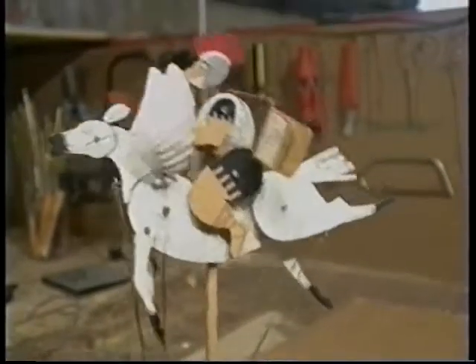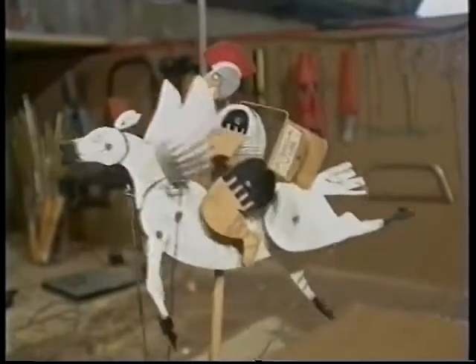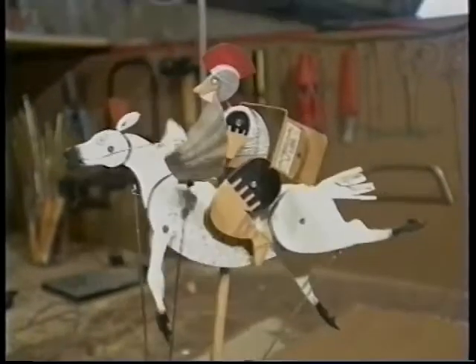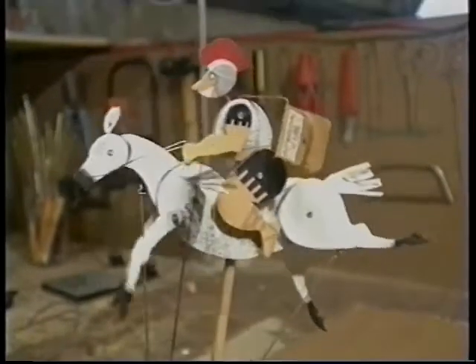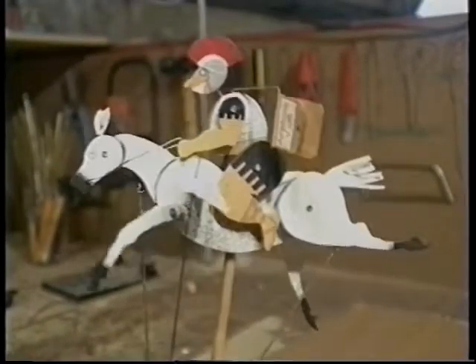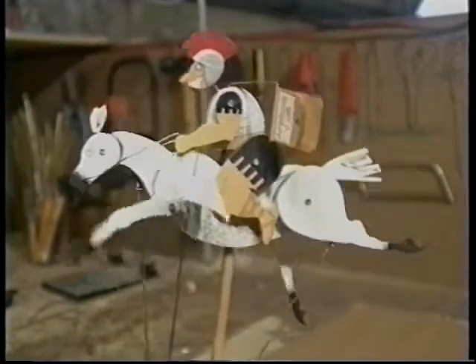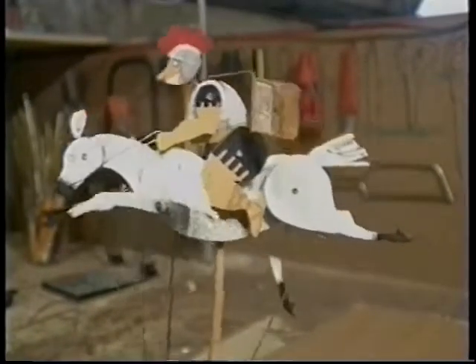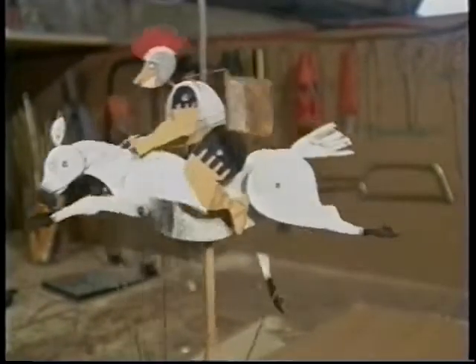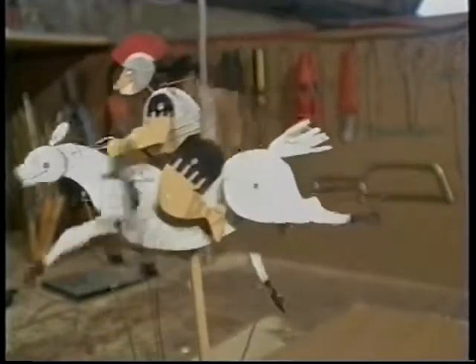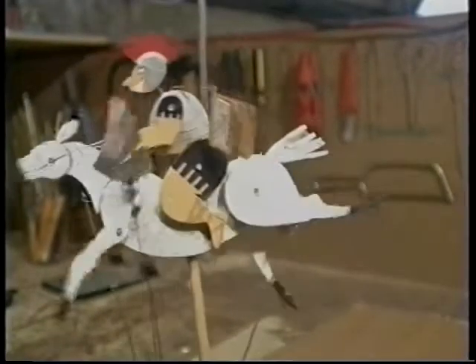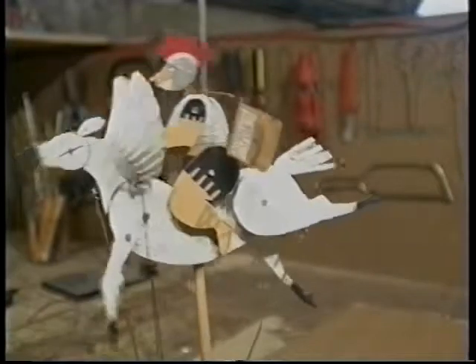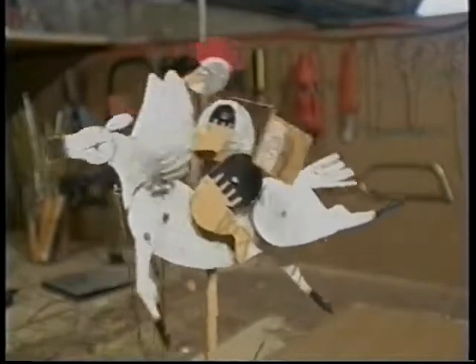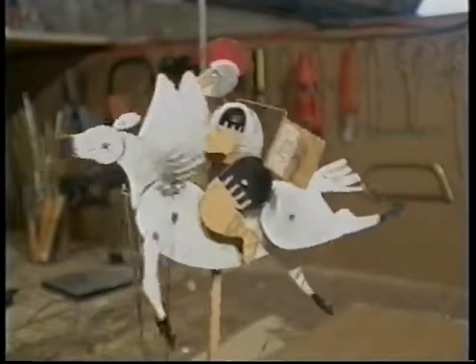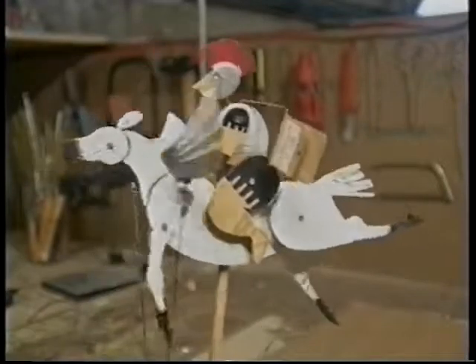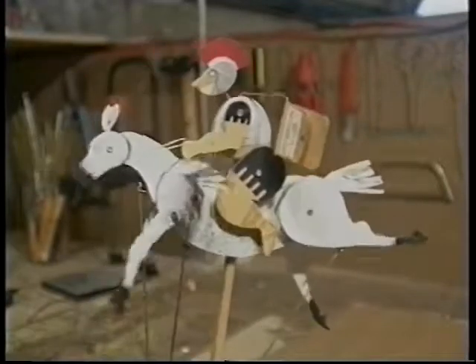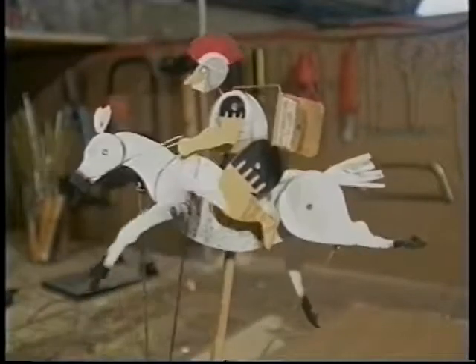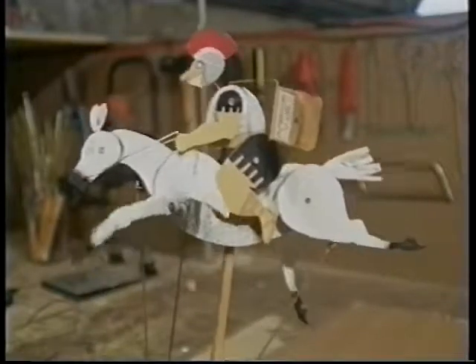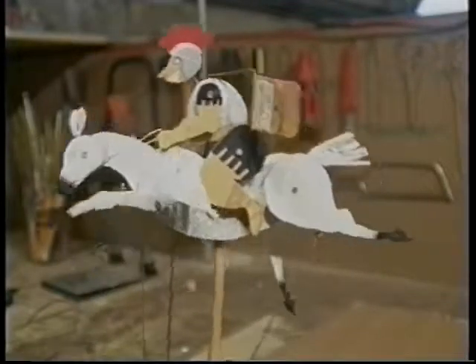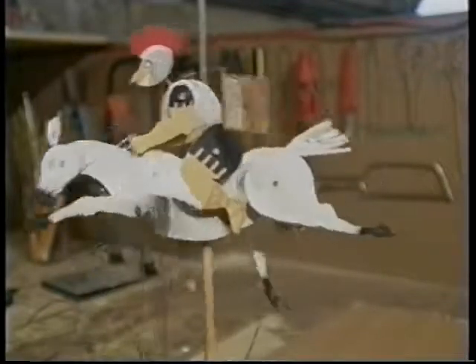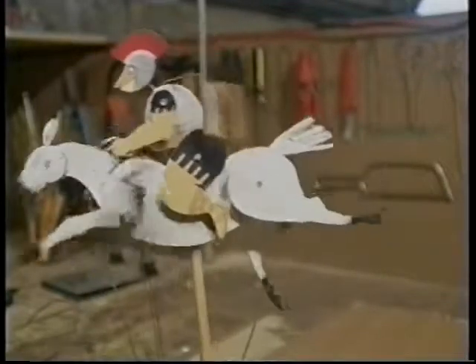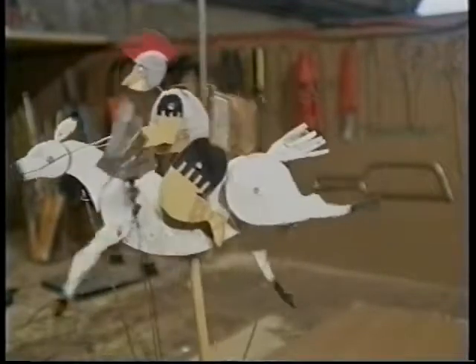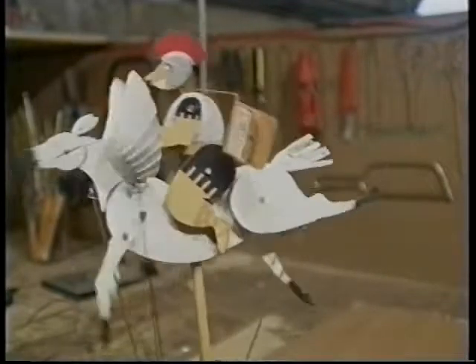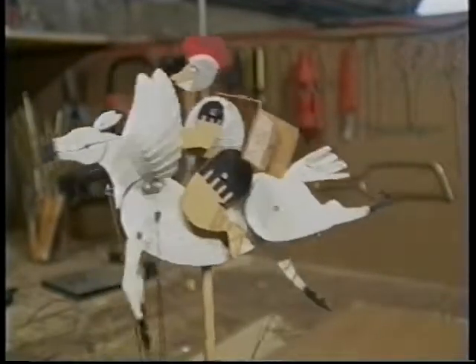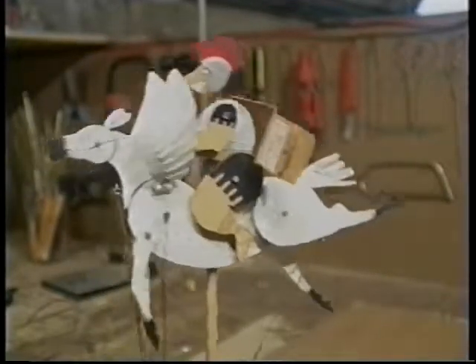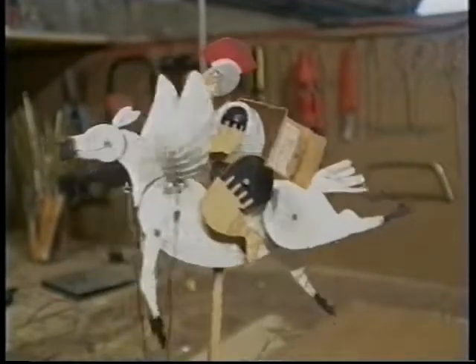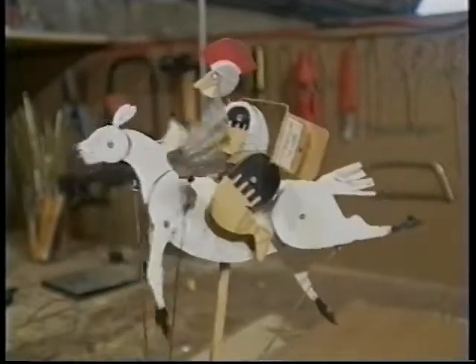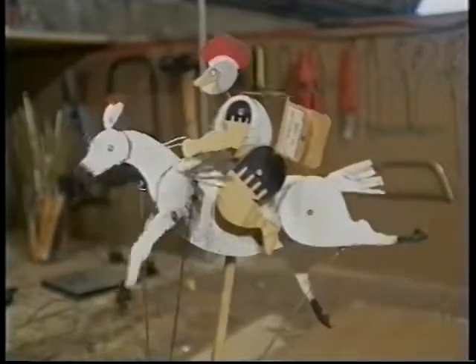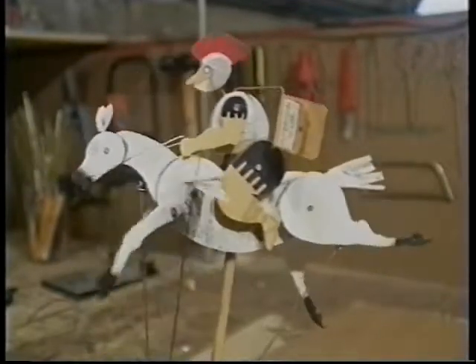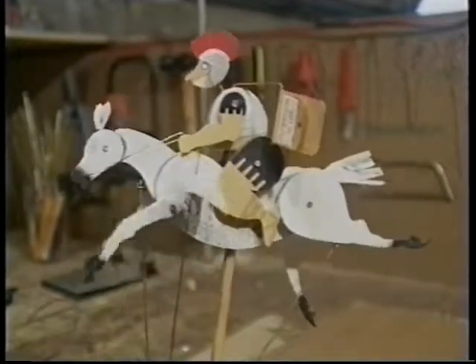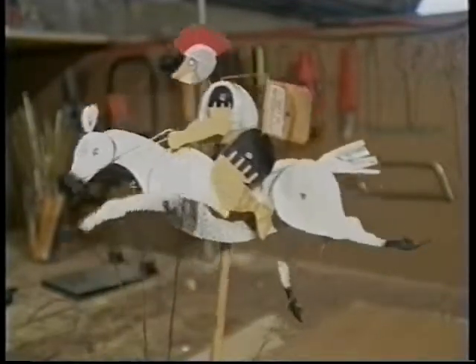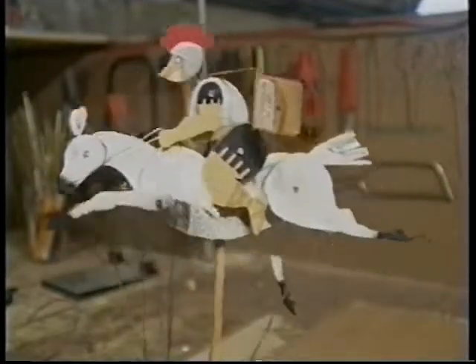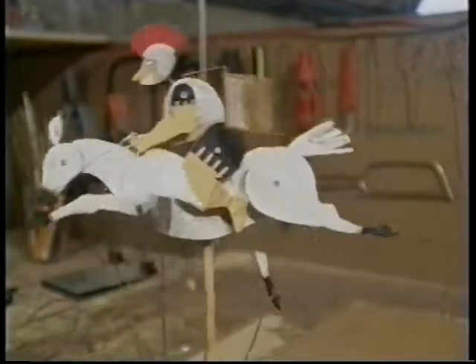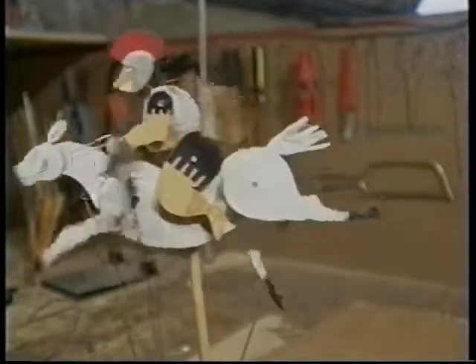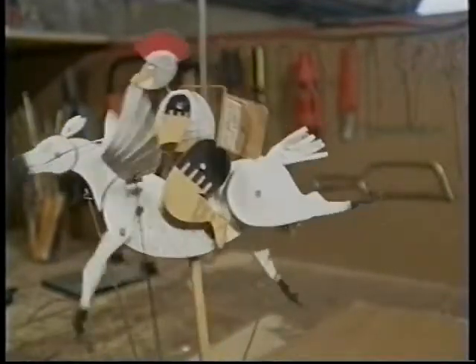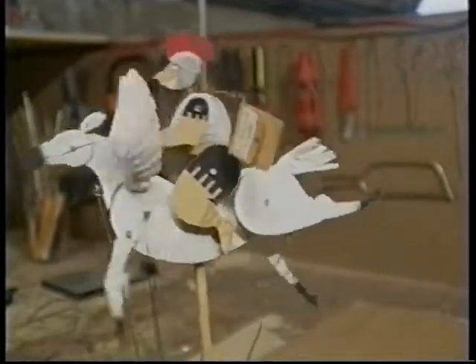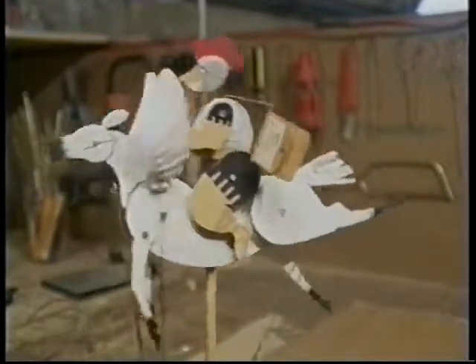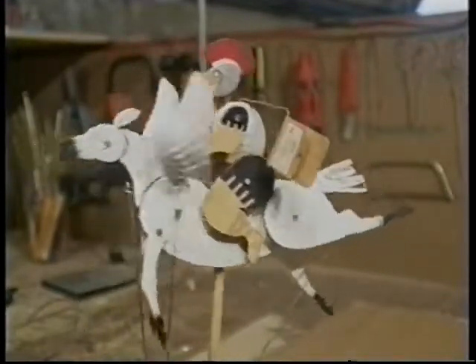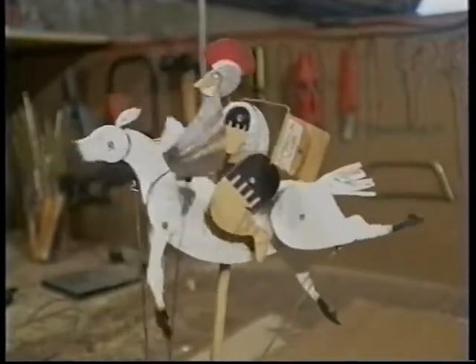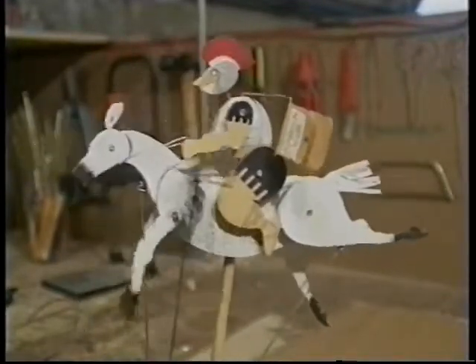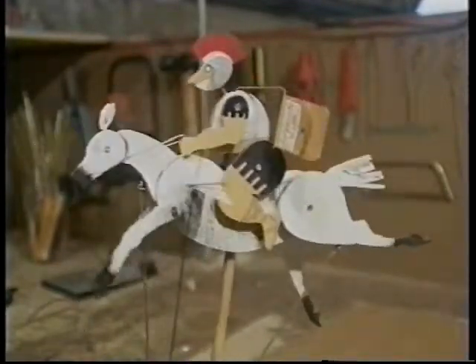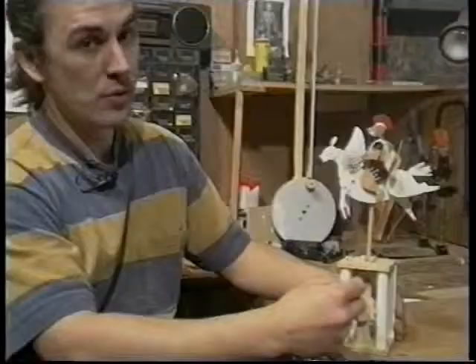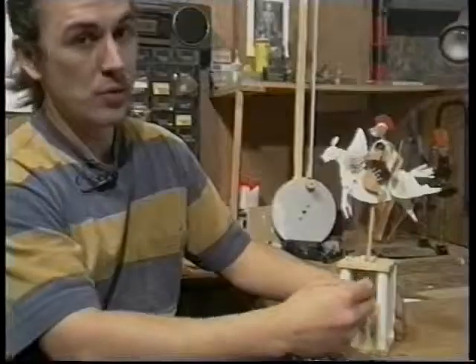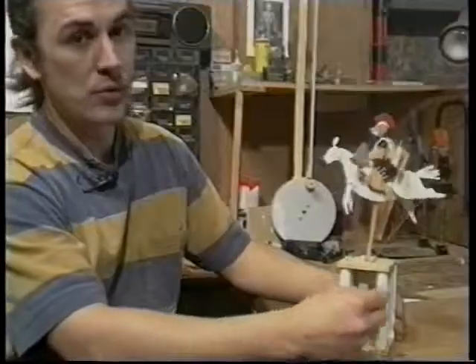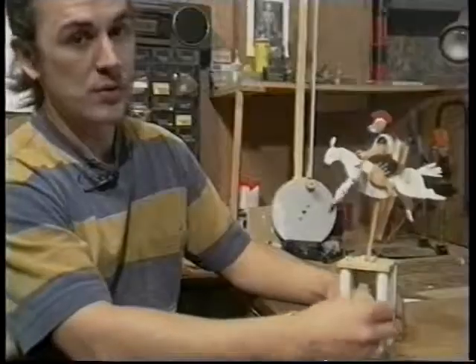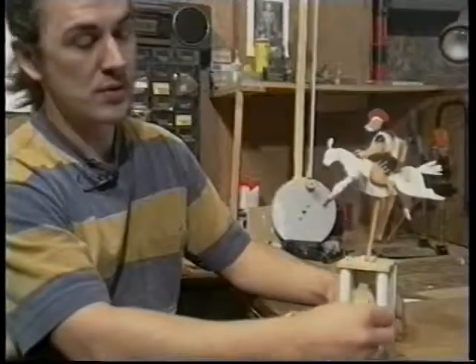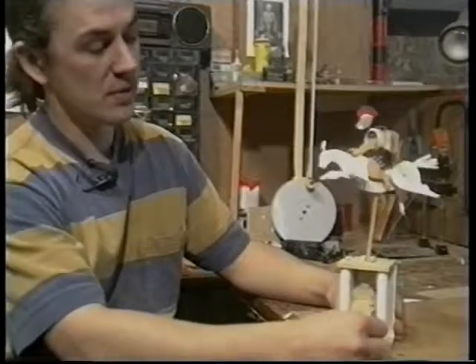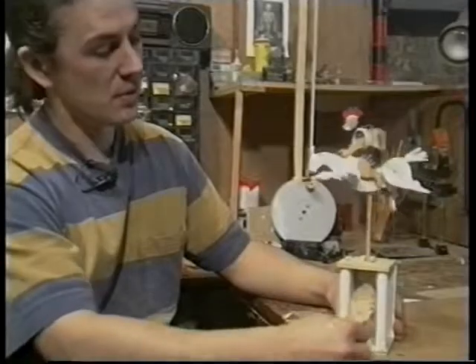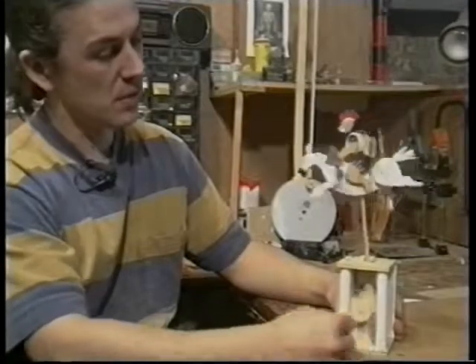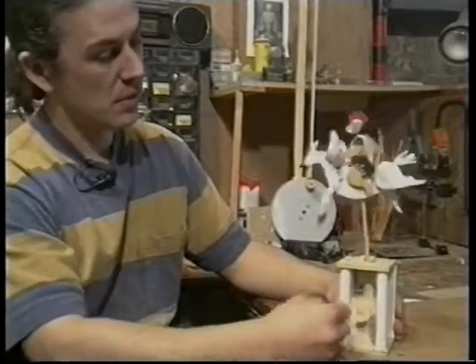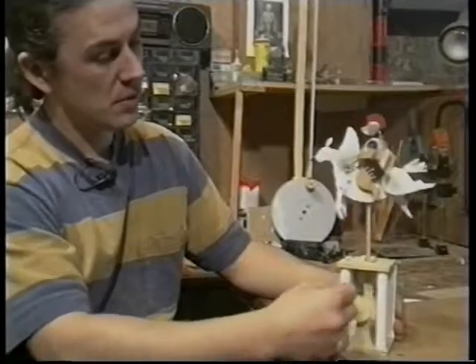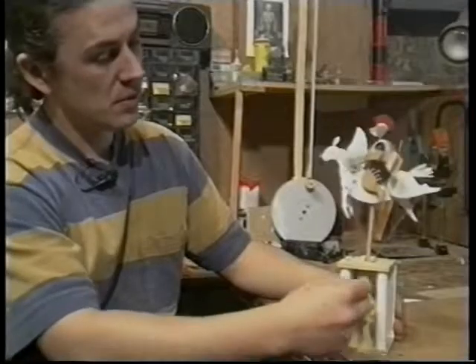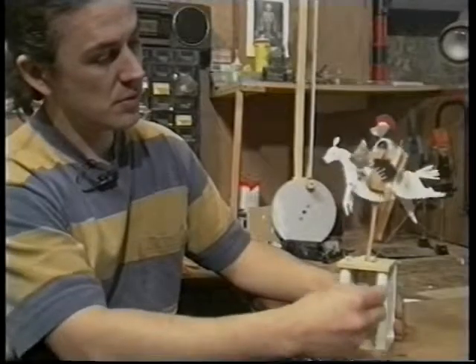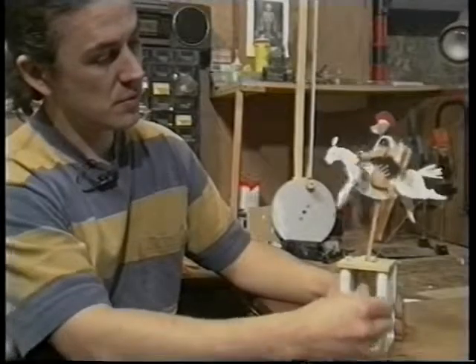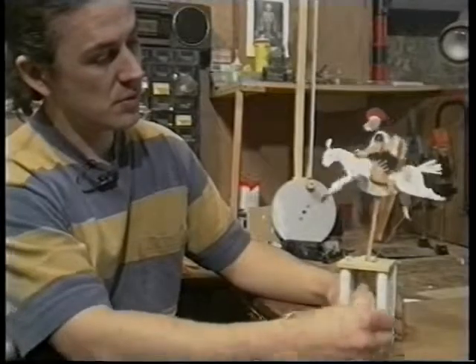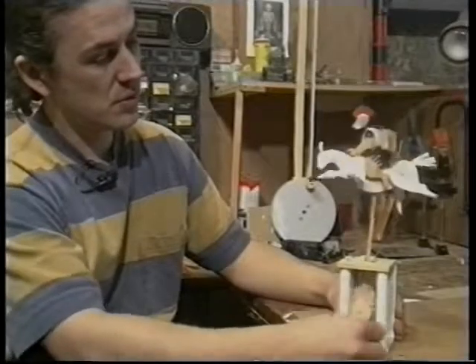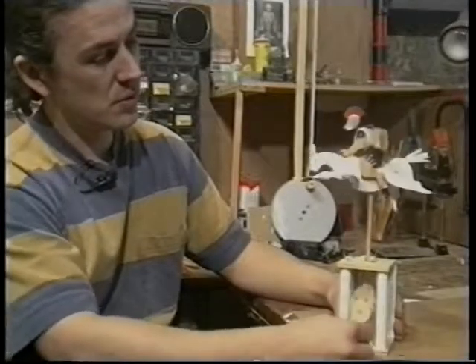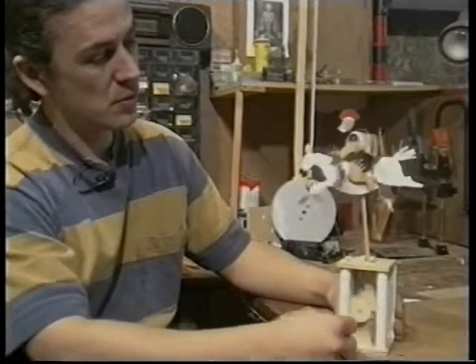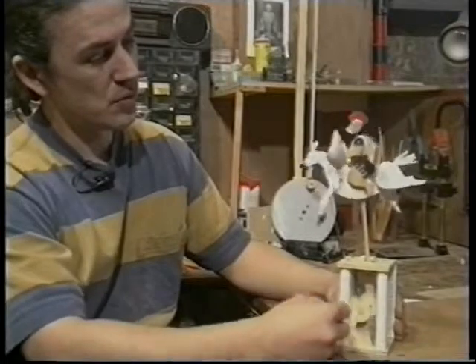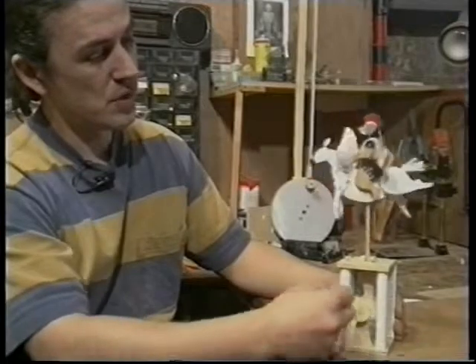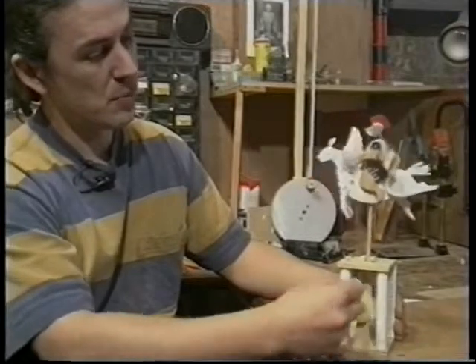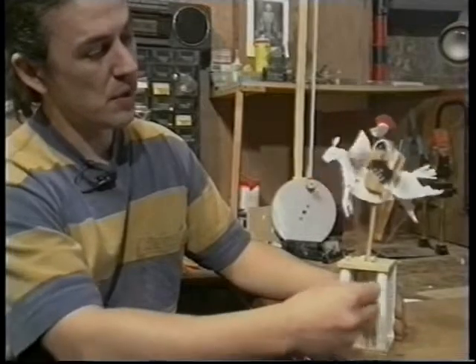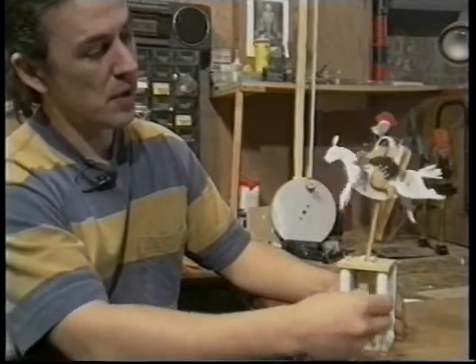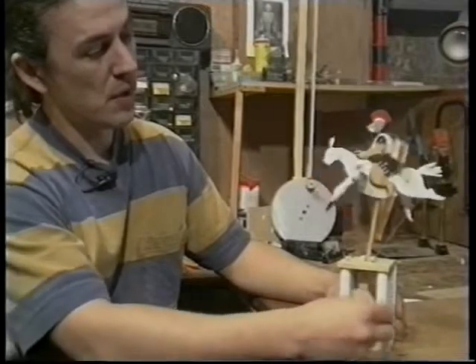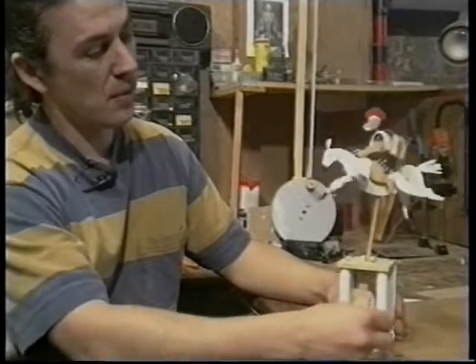Behind the handle there is another crank. This pushes on a rod which is attached to the horse, pushing the horse up and down.